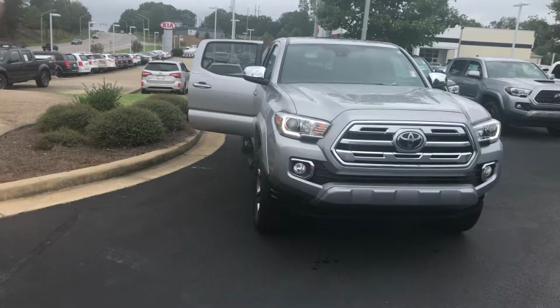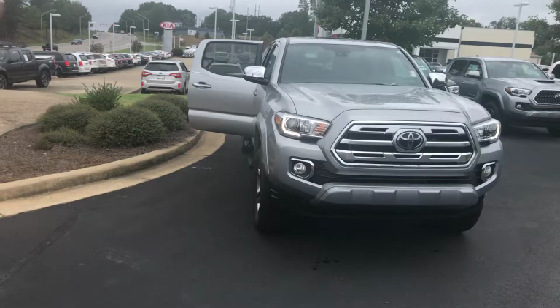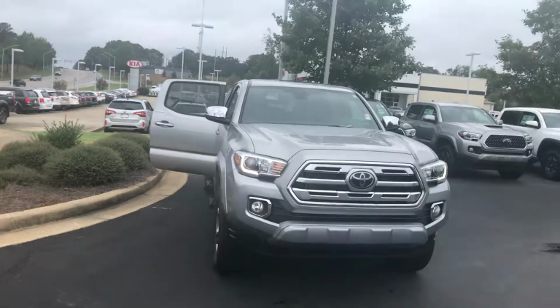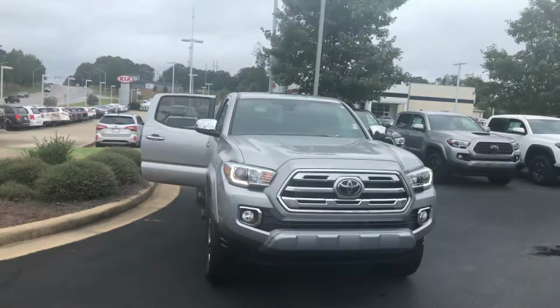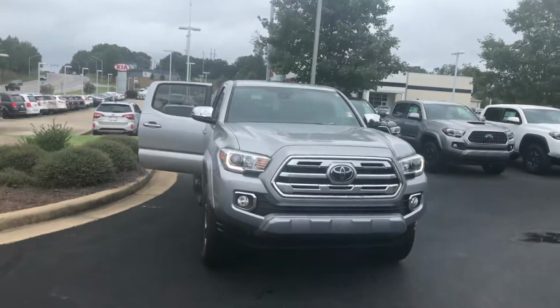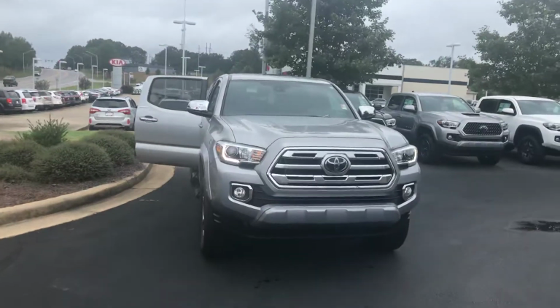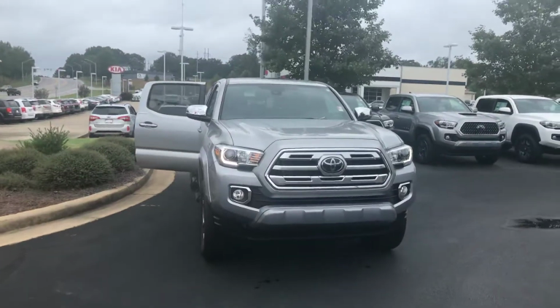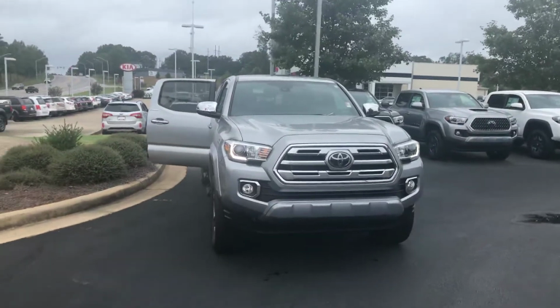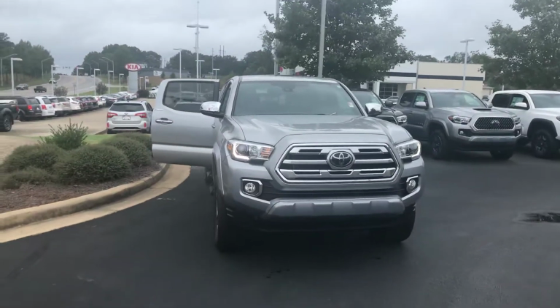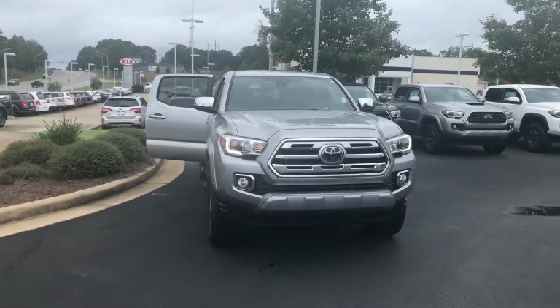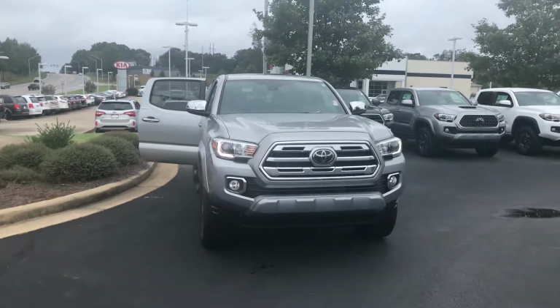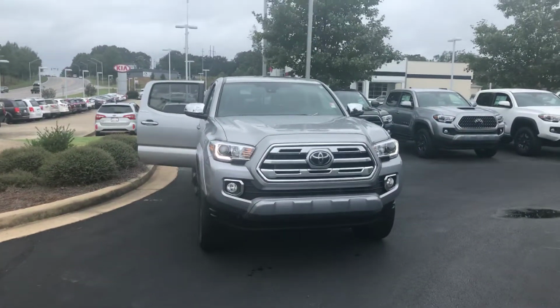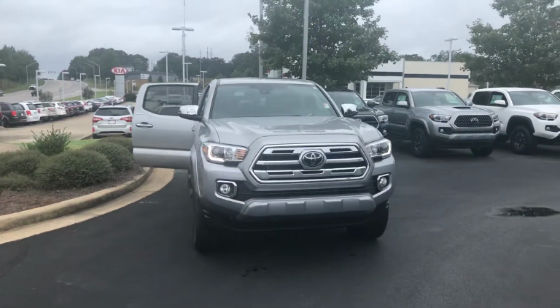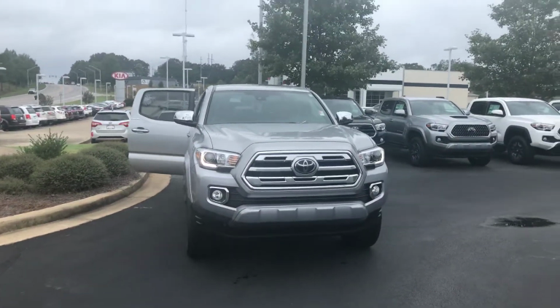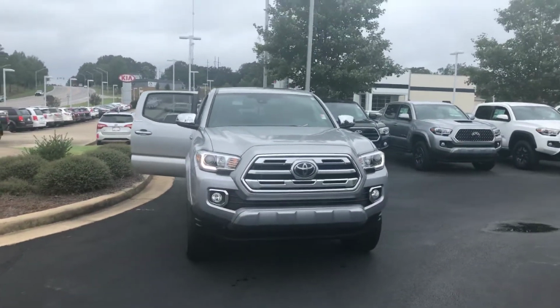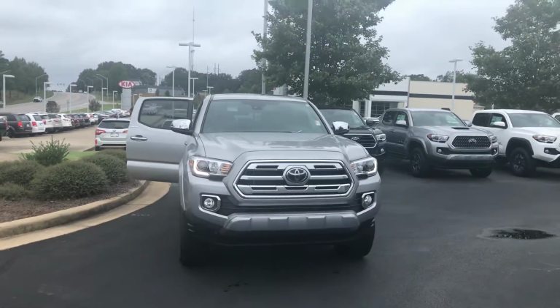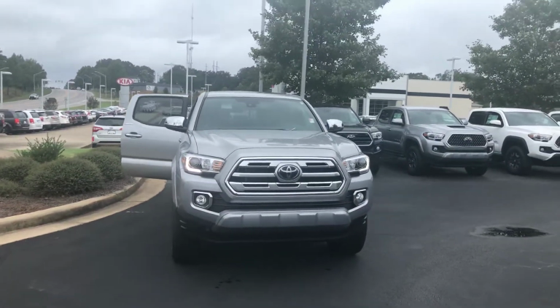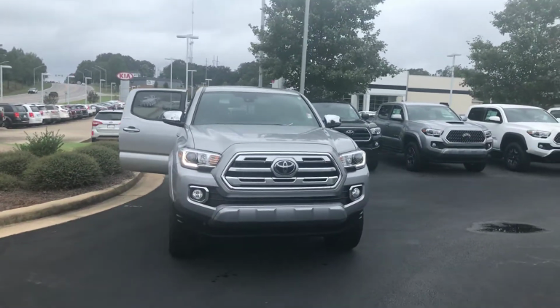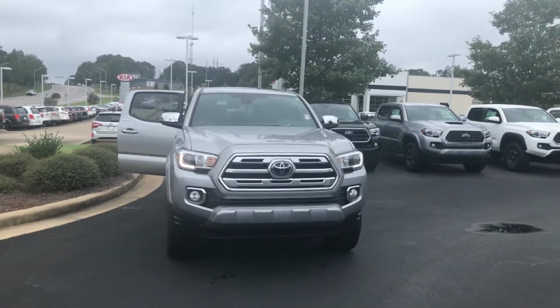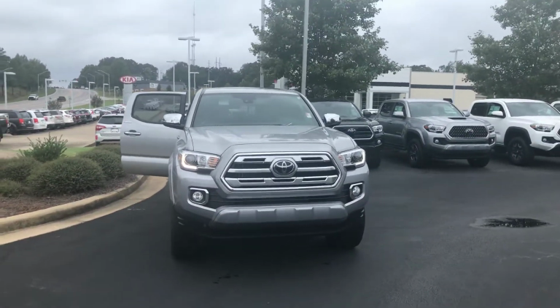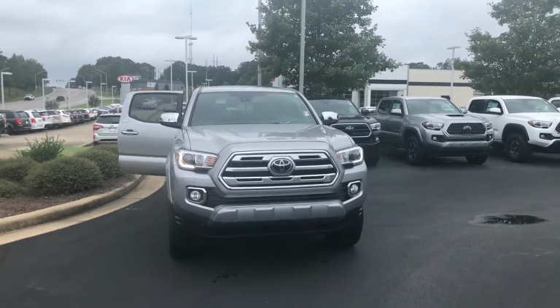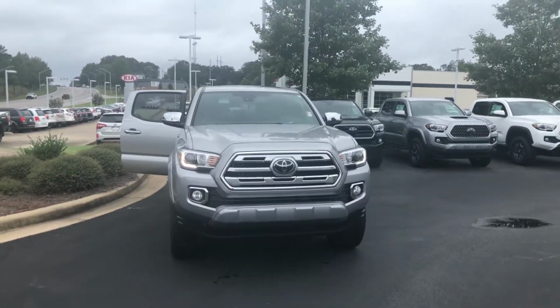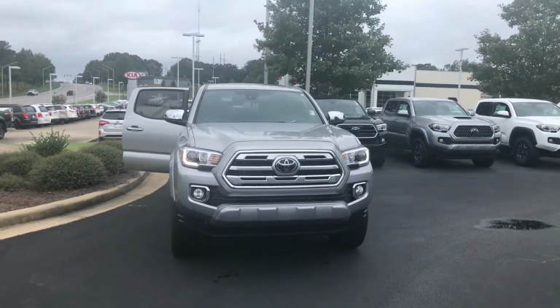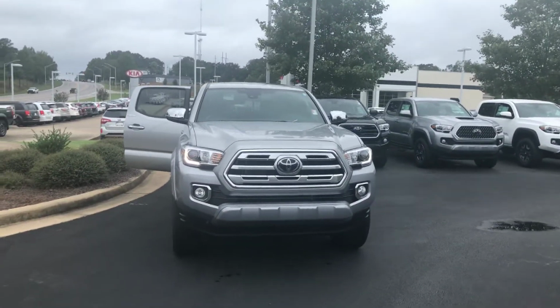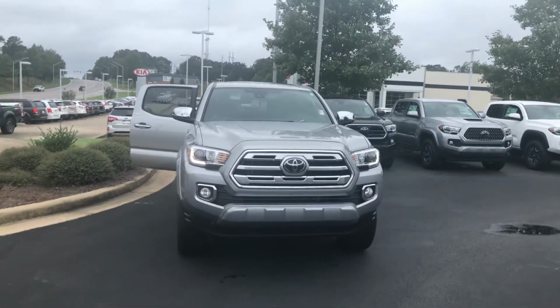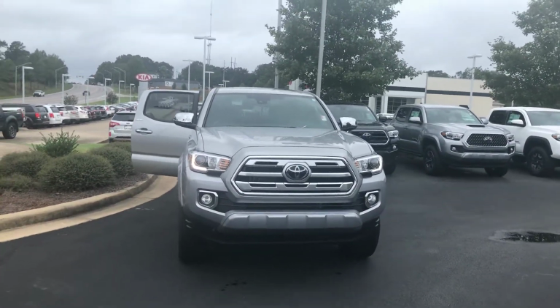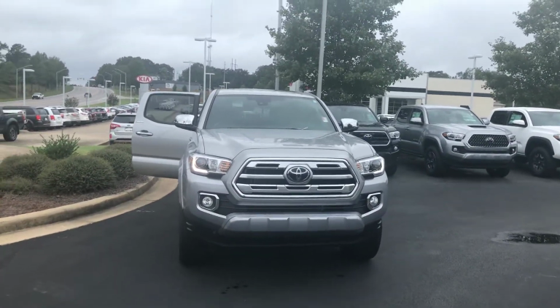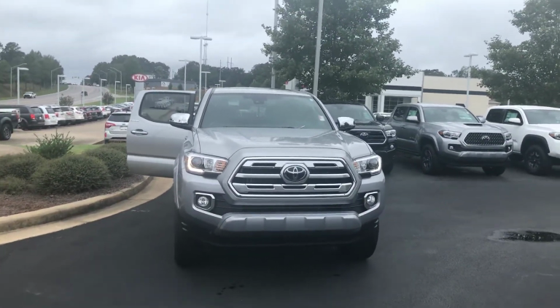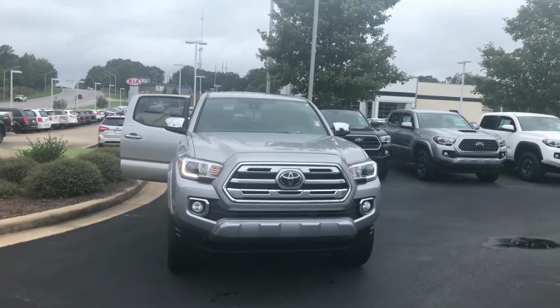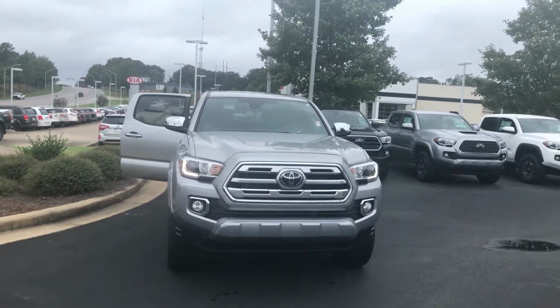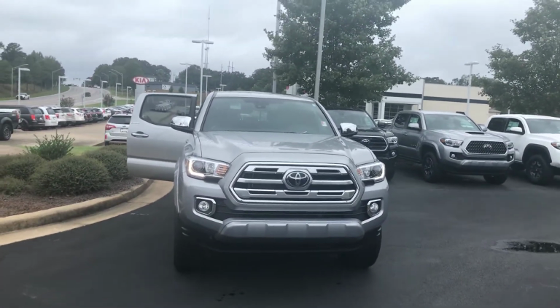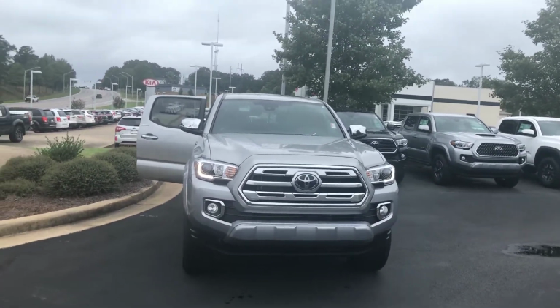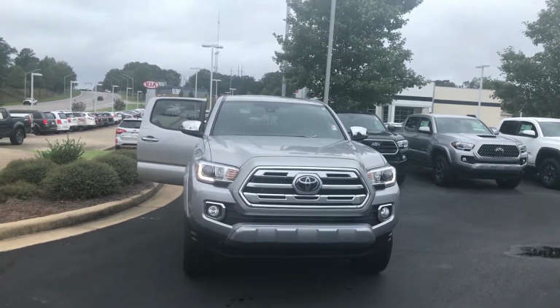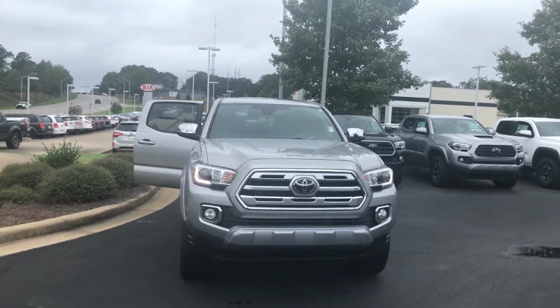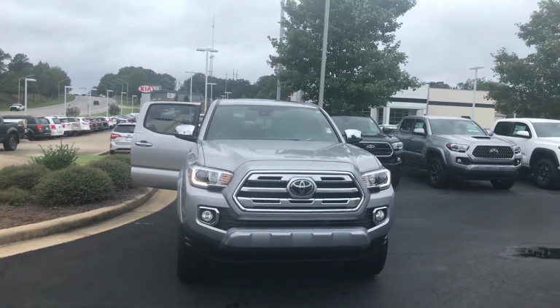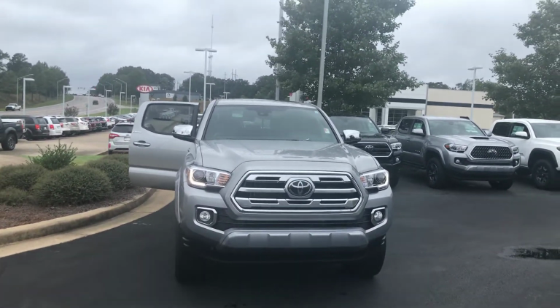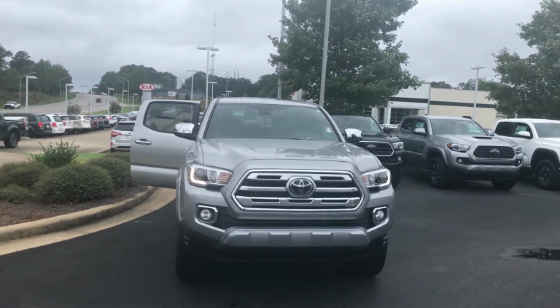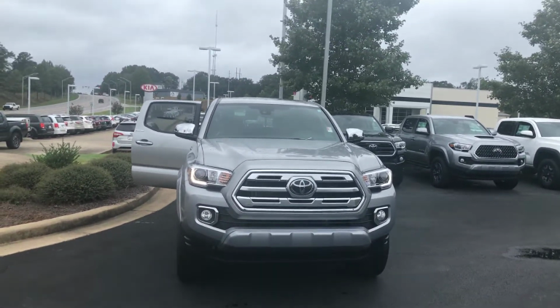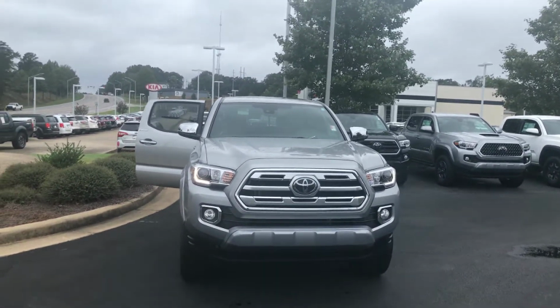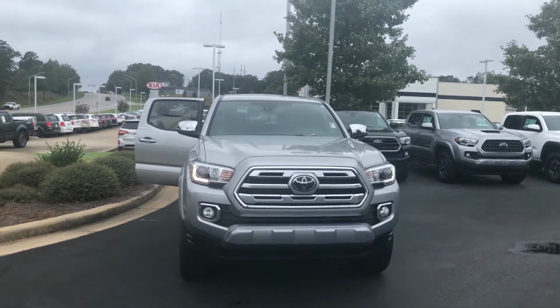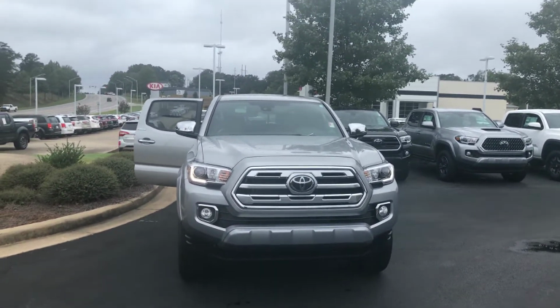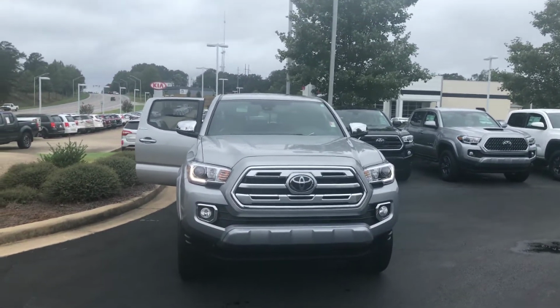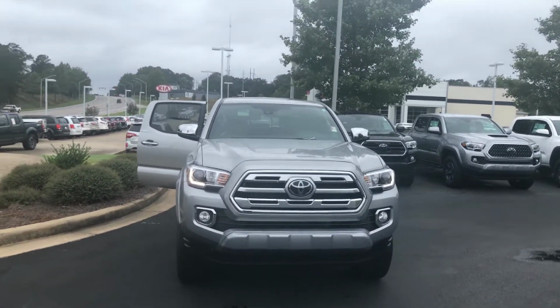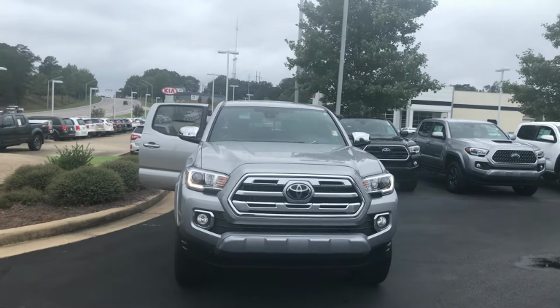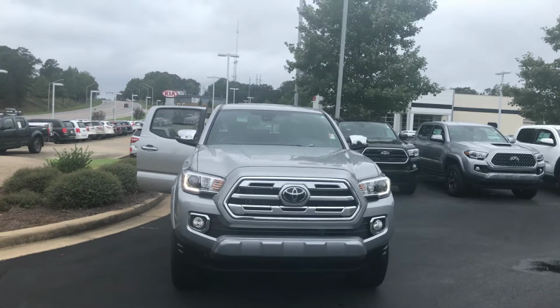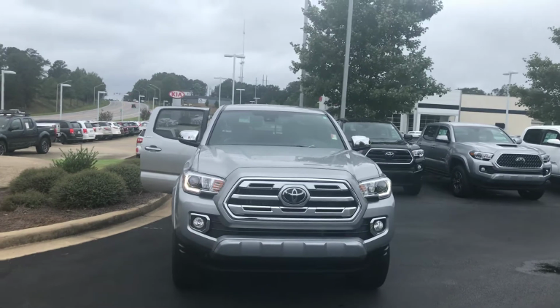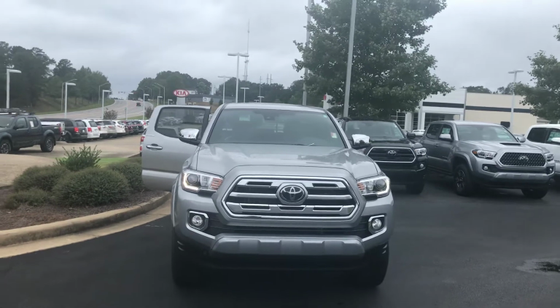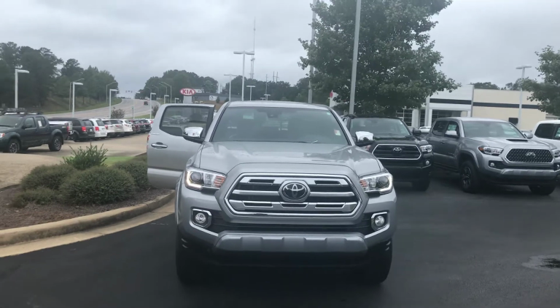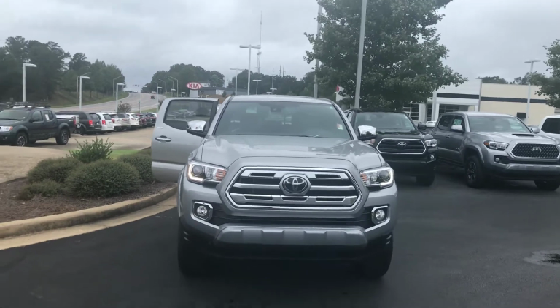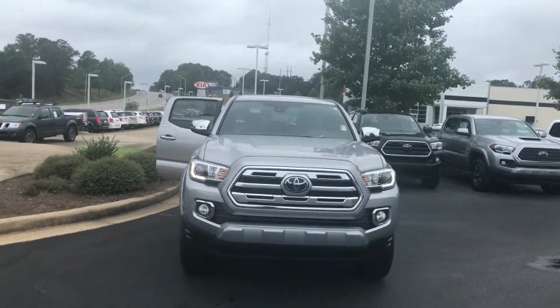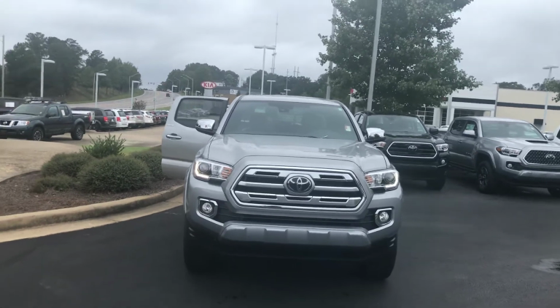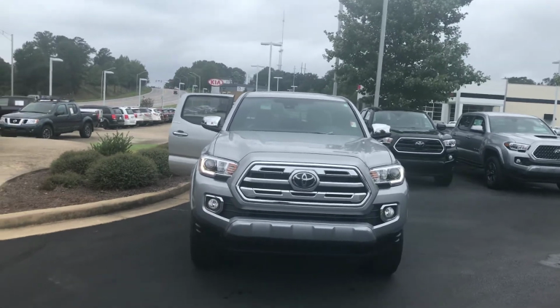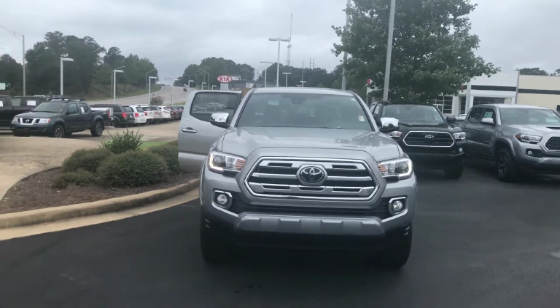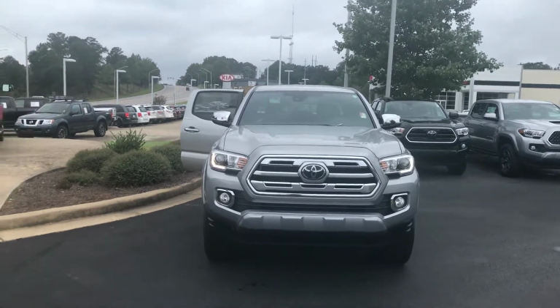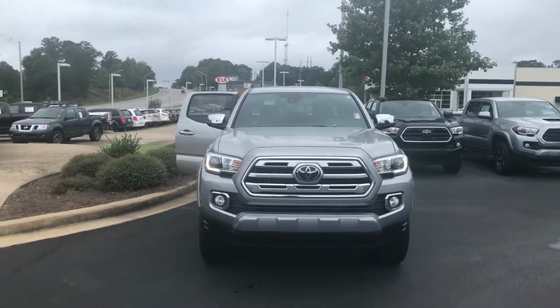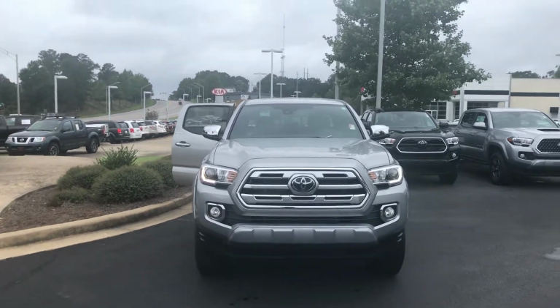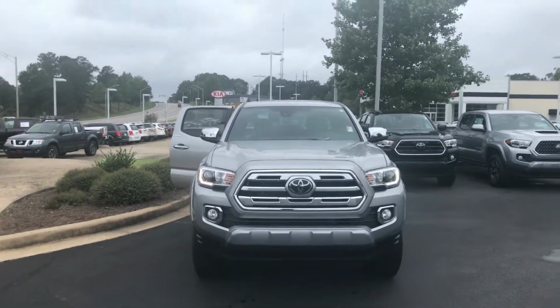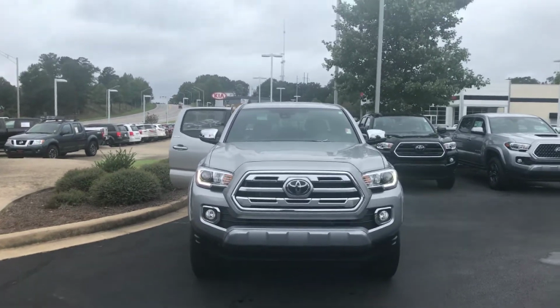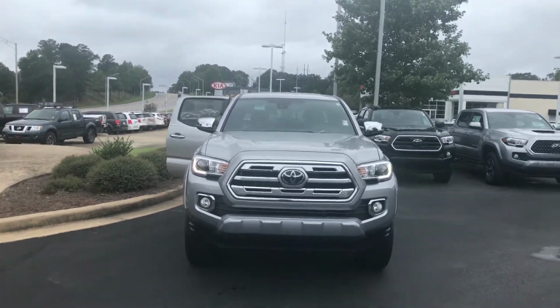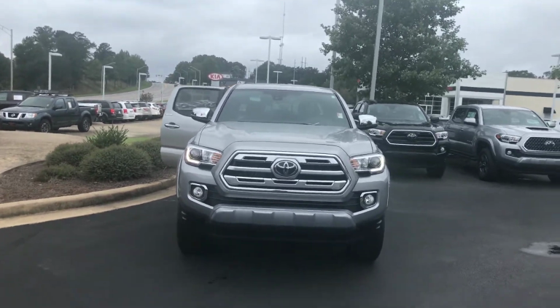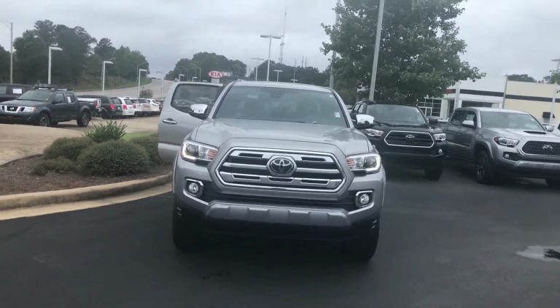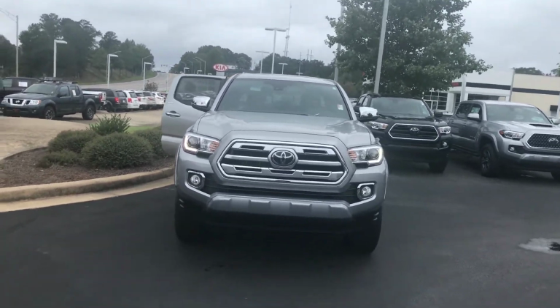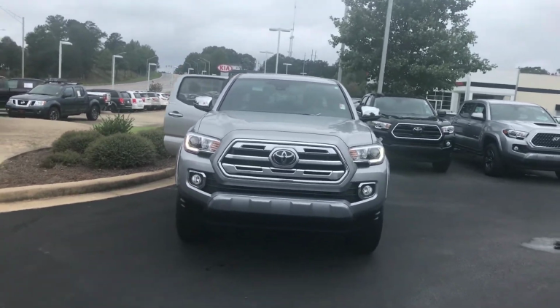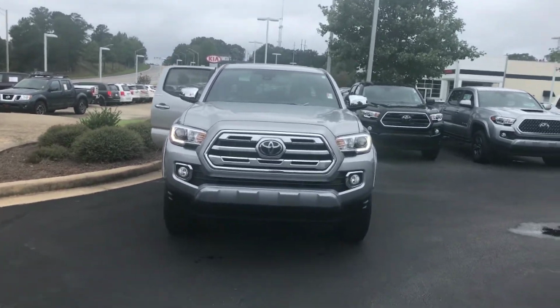Hey, it's Wanda here at LaGrange Toyota doing a short overview of the 2018 Toyota Tacoma. This is a Limited four-wheel drive double cab.